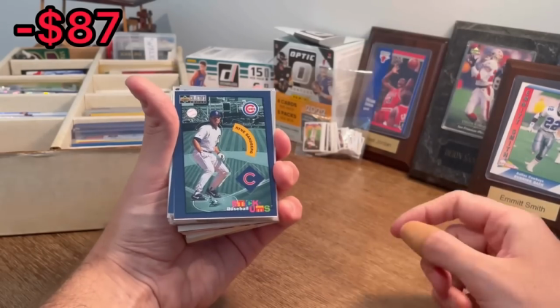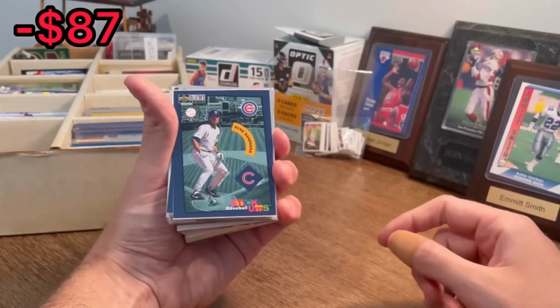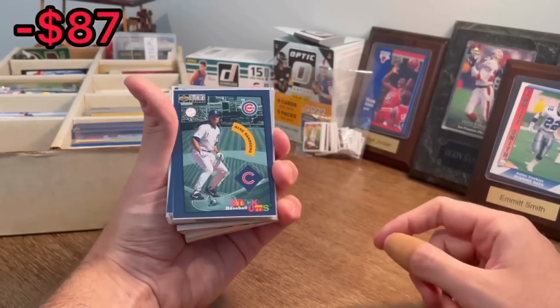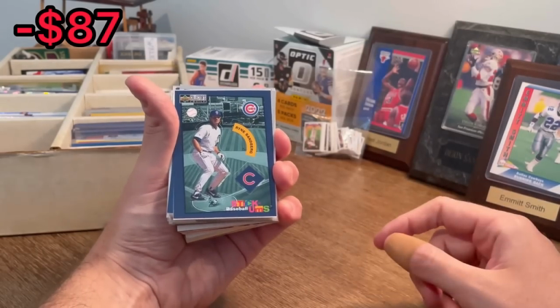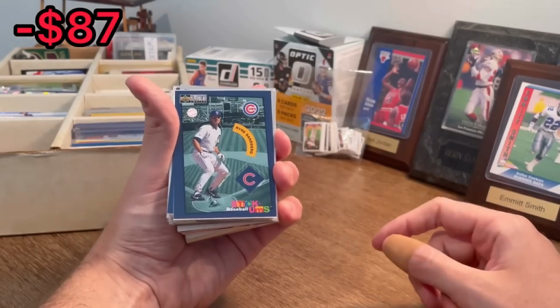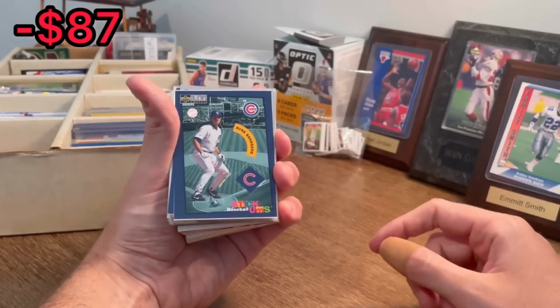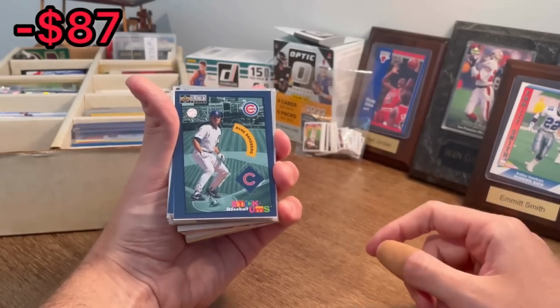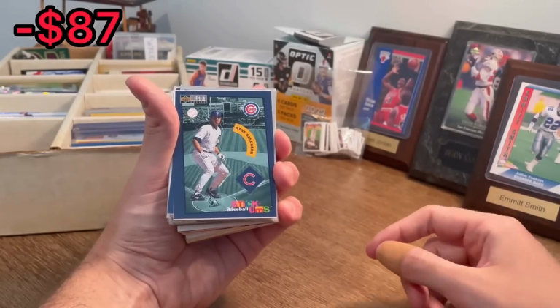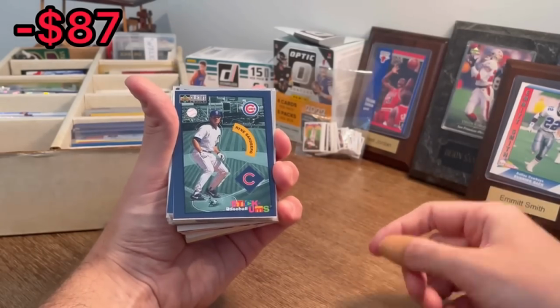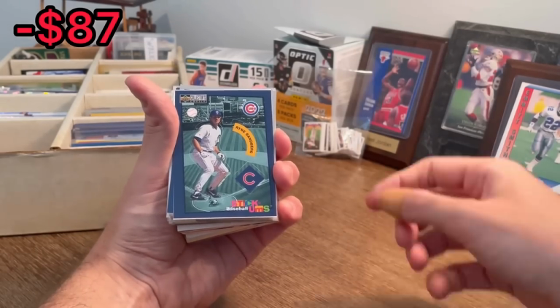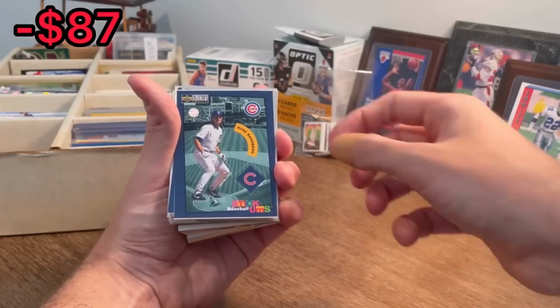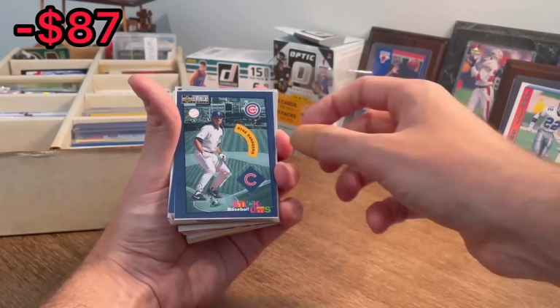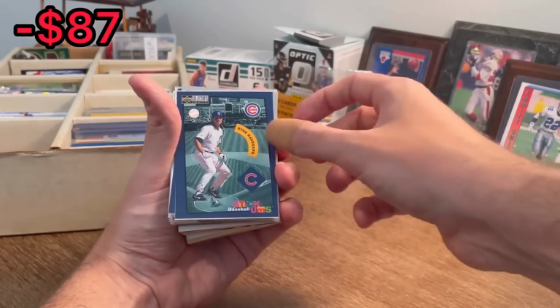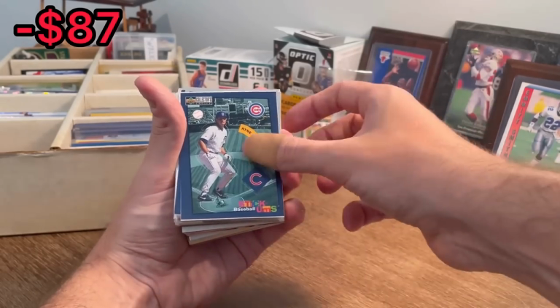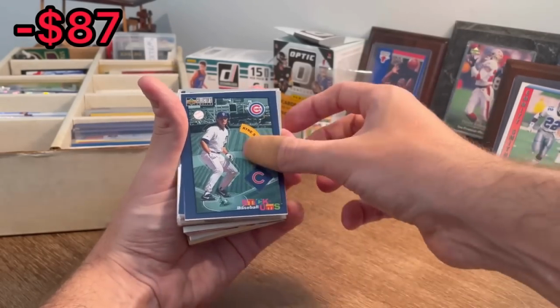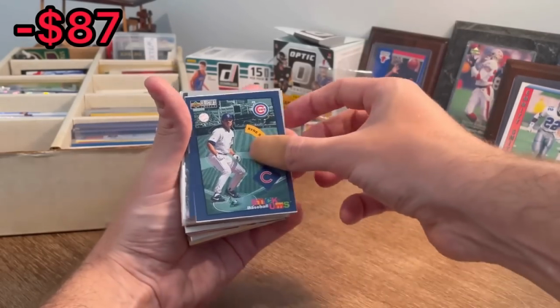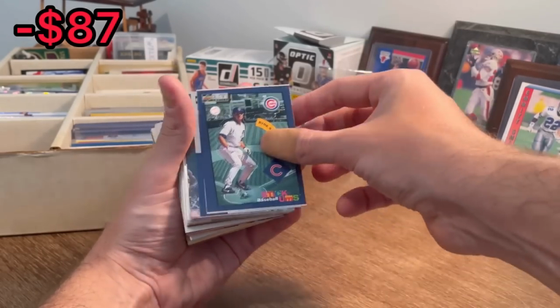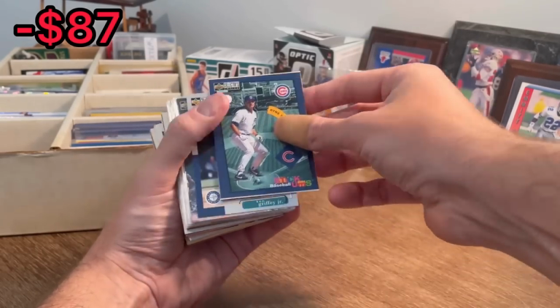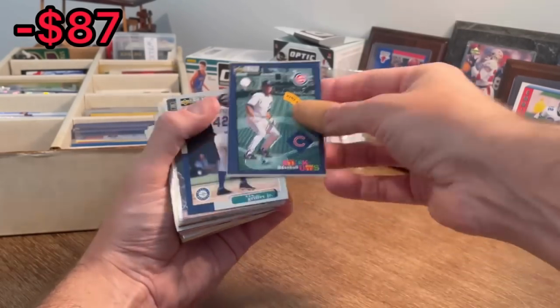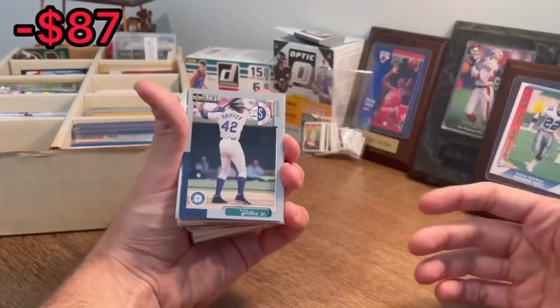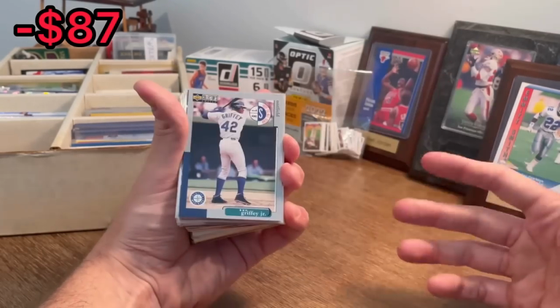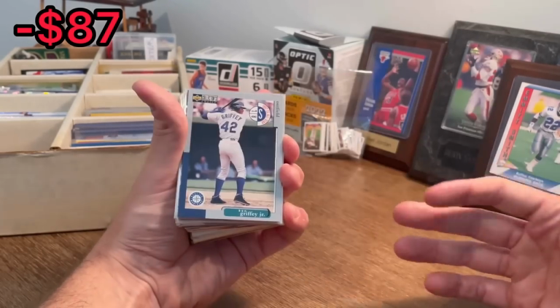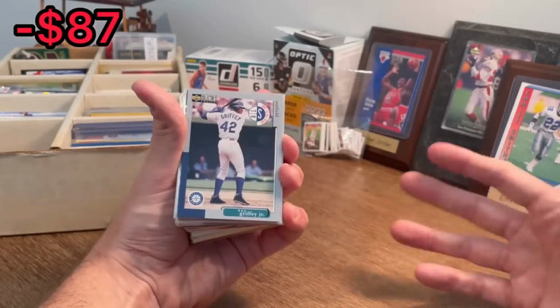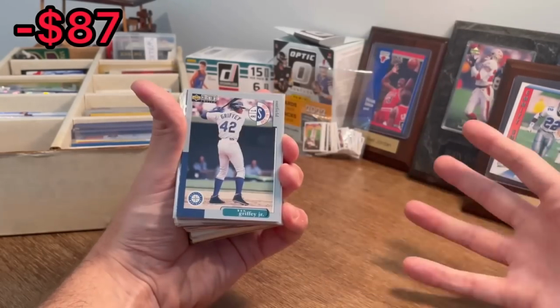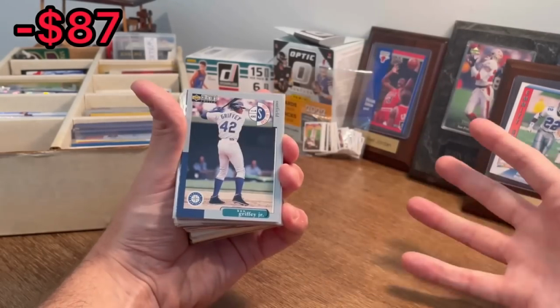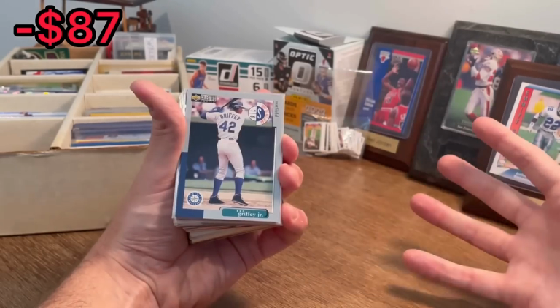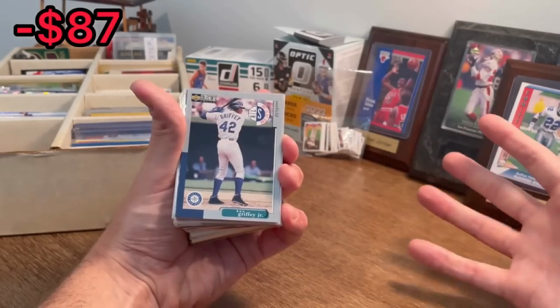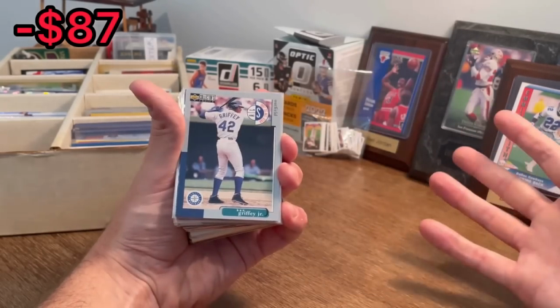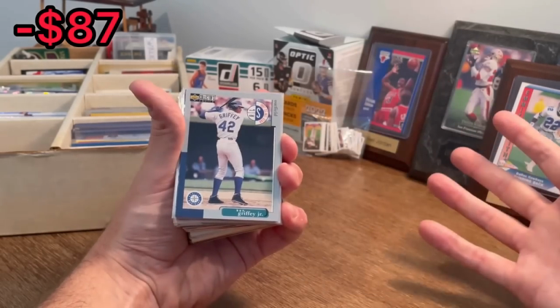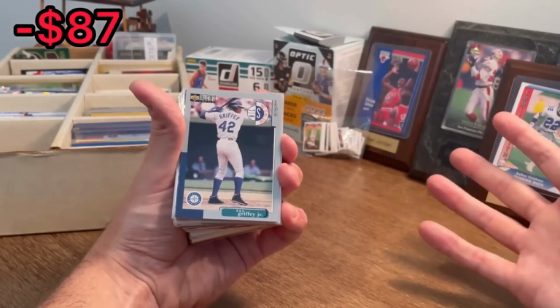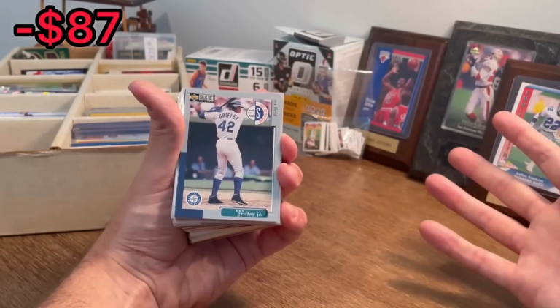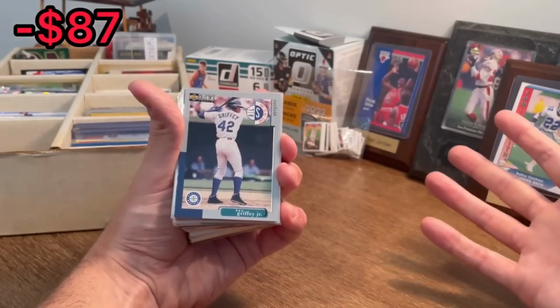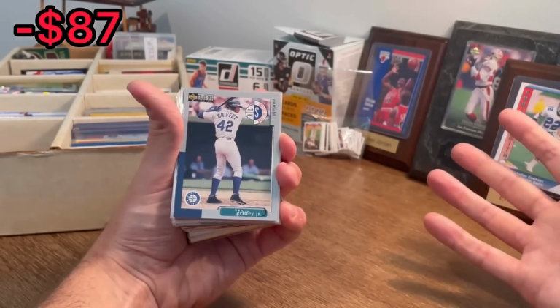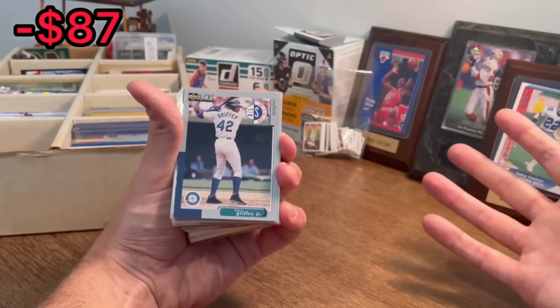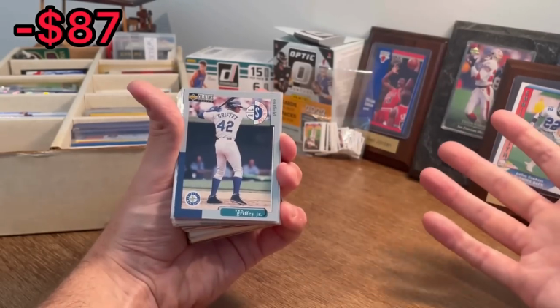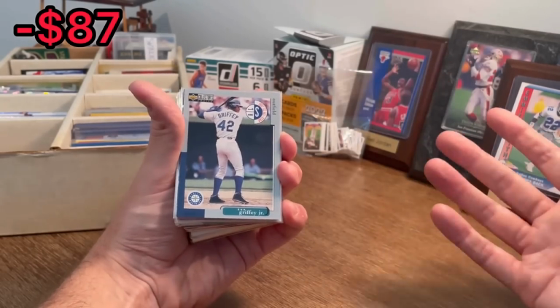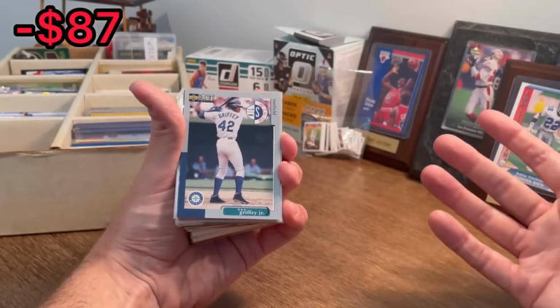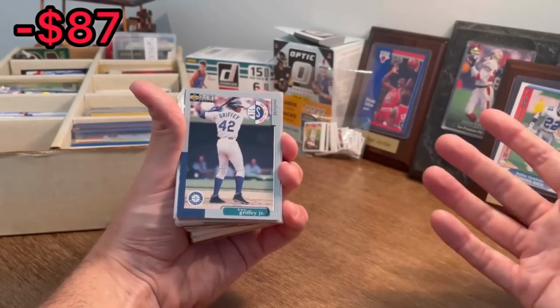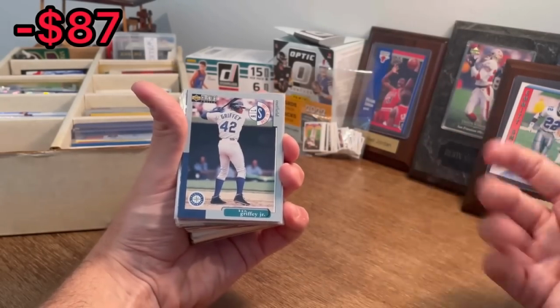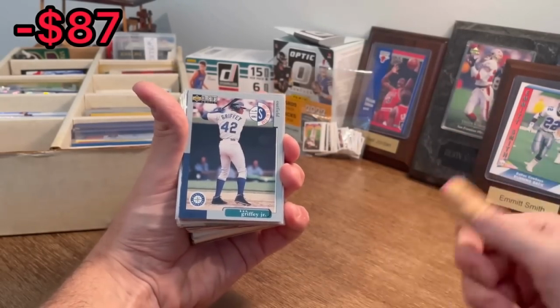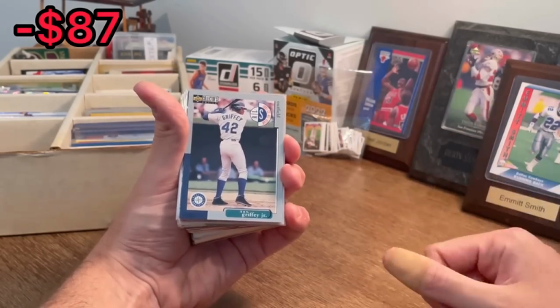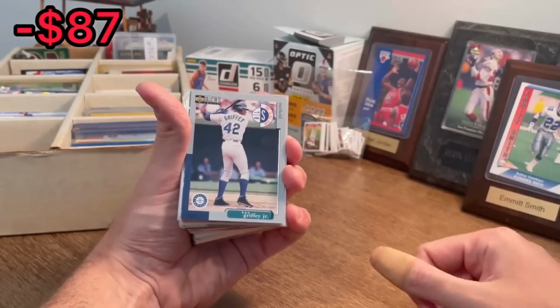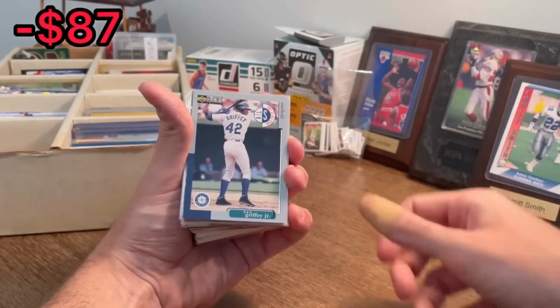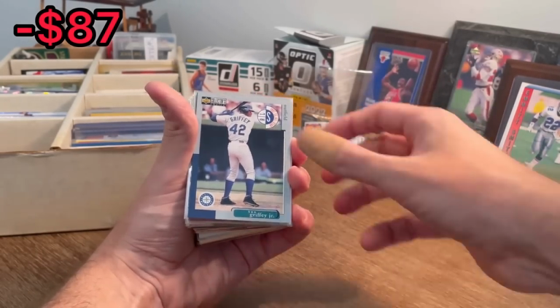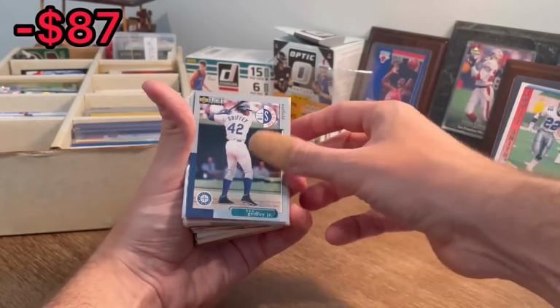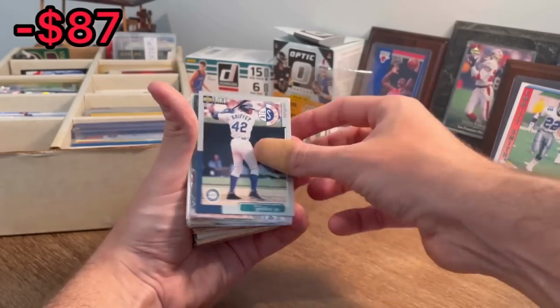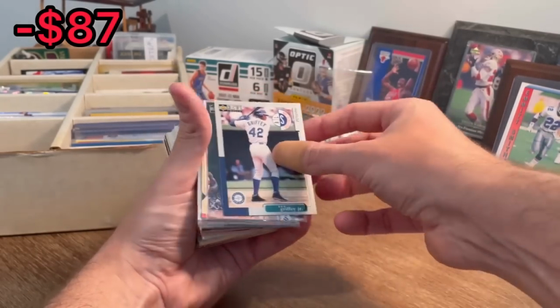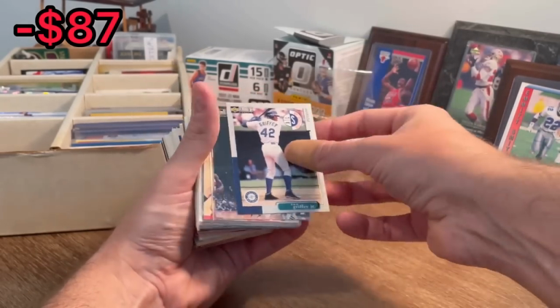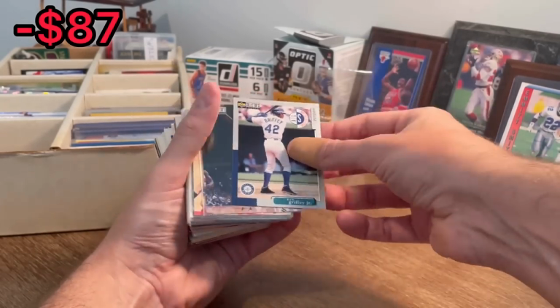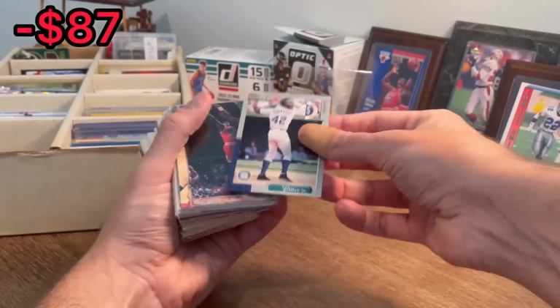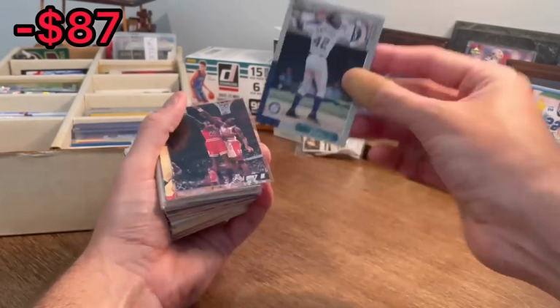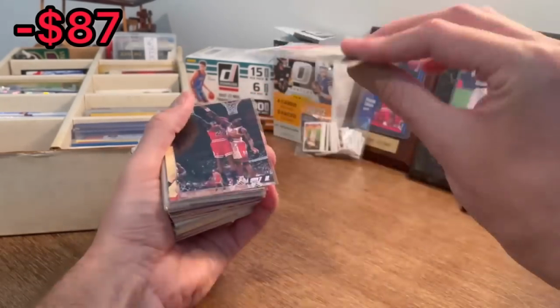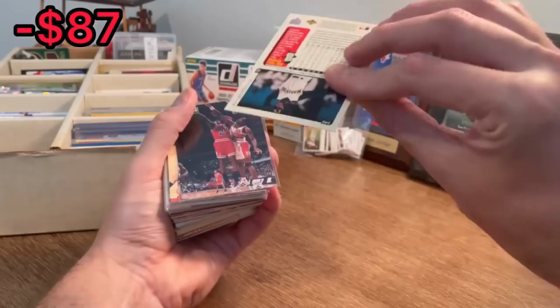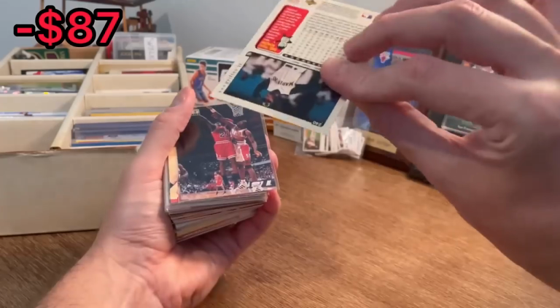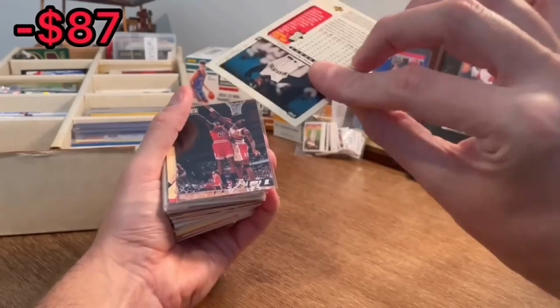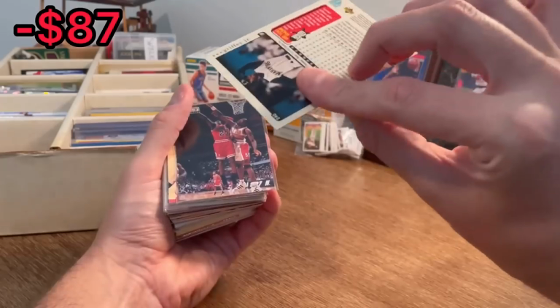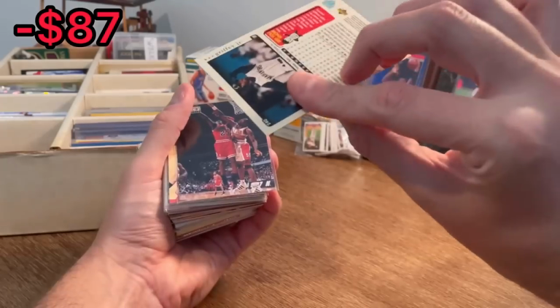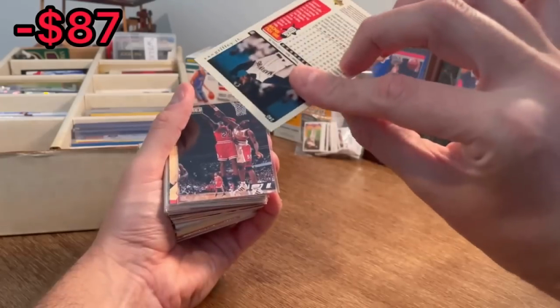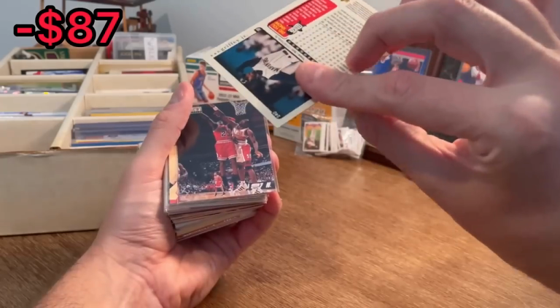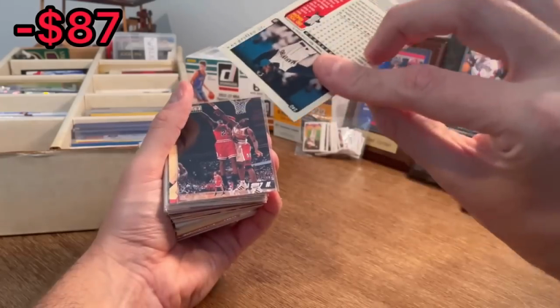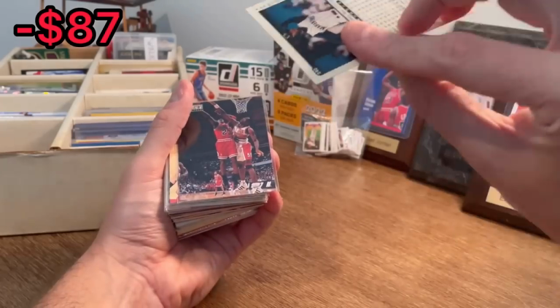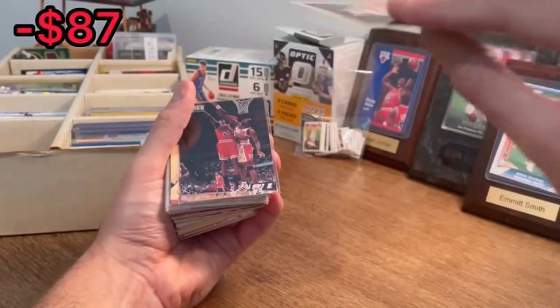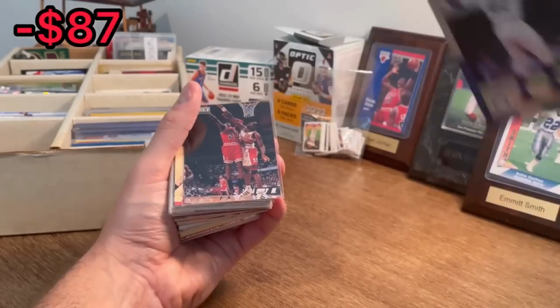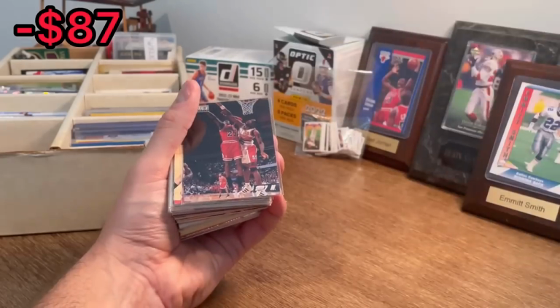Ryne Sandberg Stickums is the next Easter egg. Griffey — on what I'm assuming is Jackie Robinson Day with 42. Really nice card there.